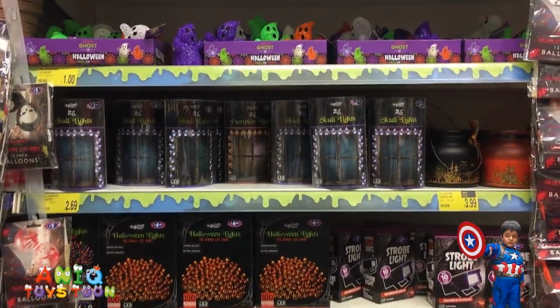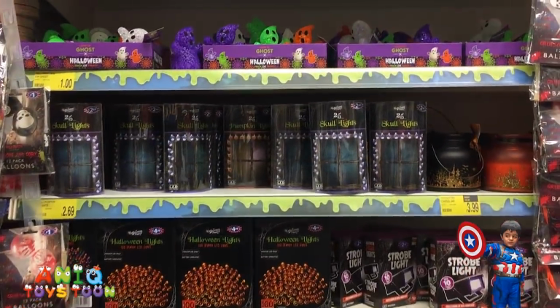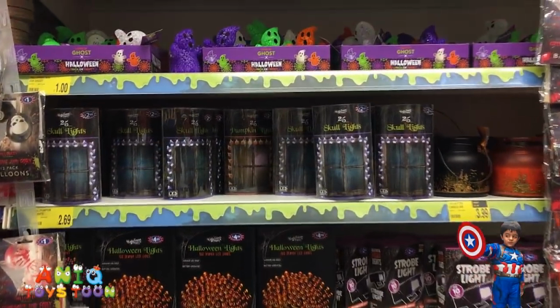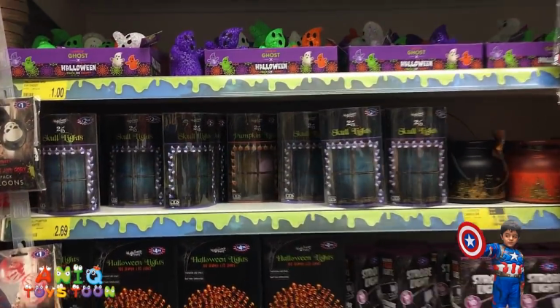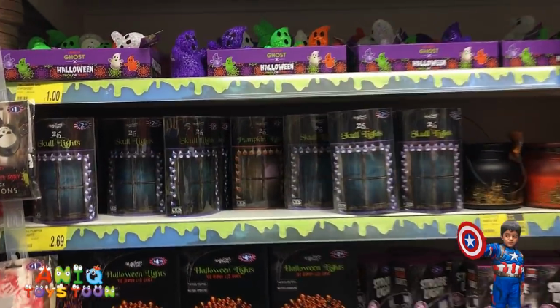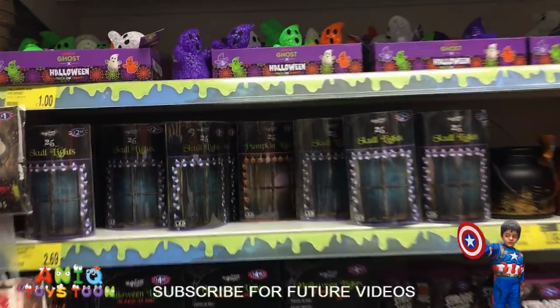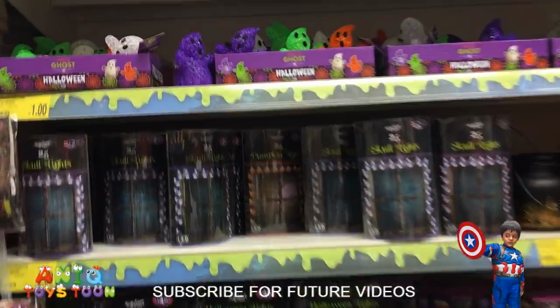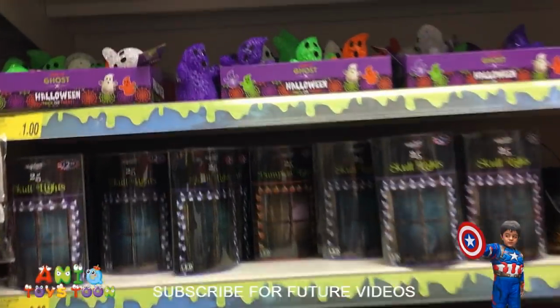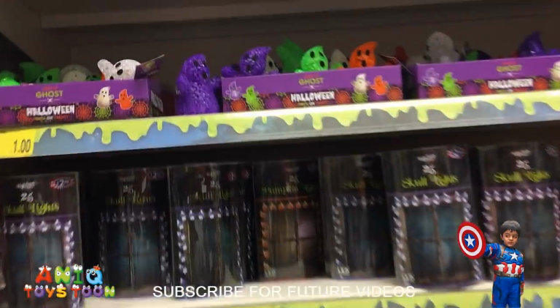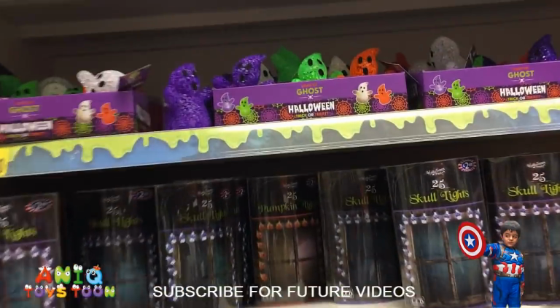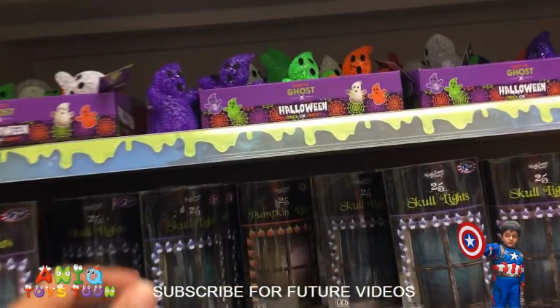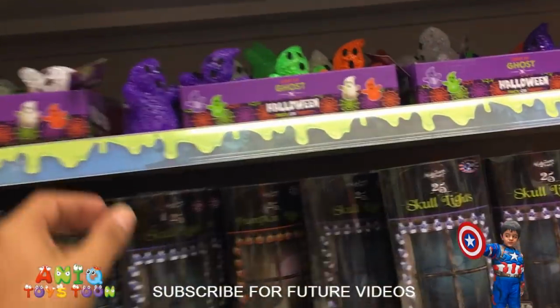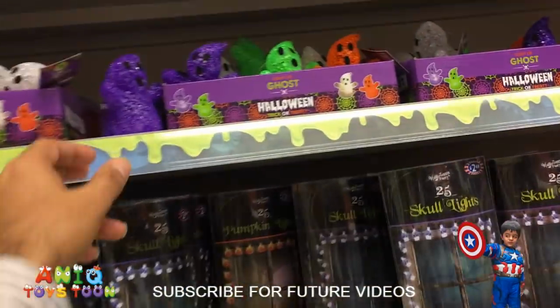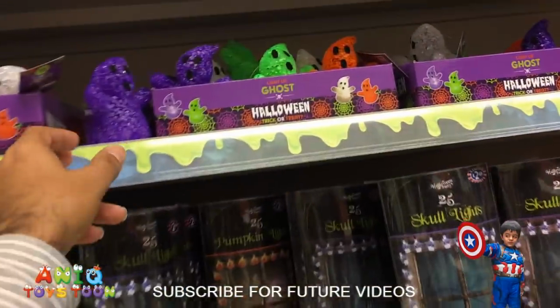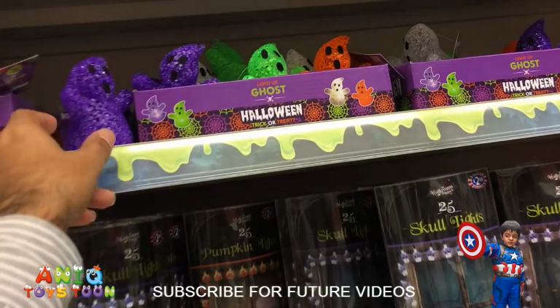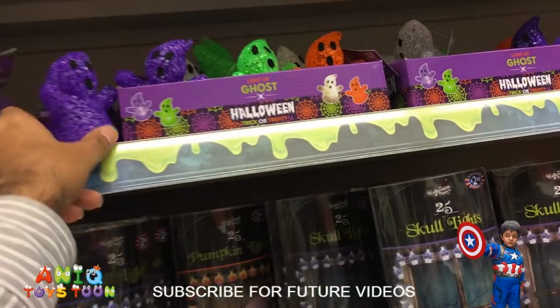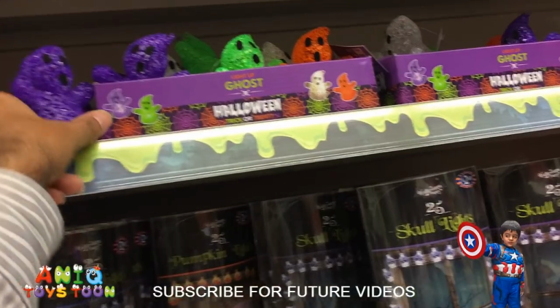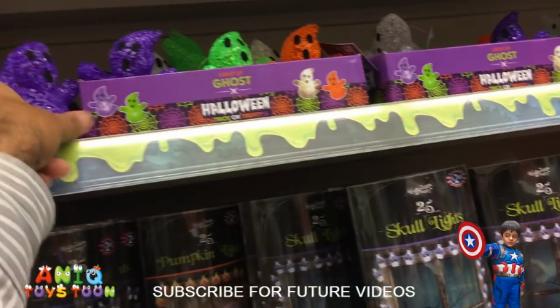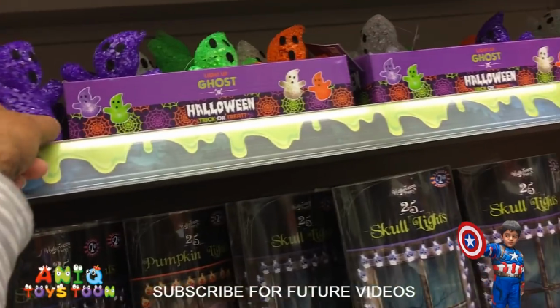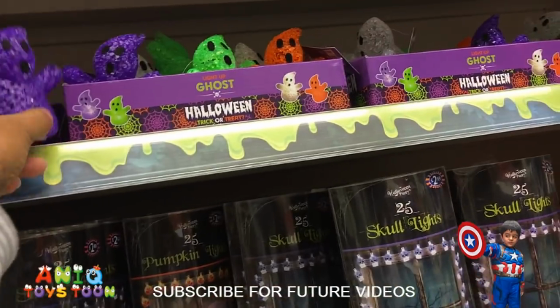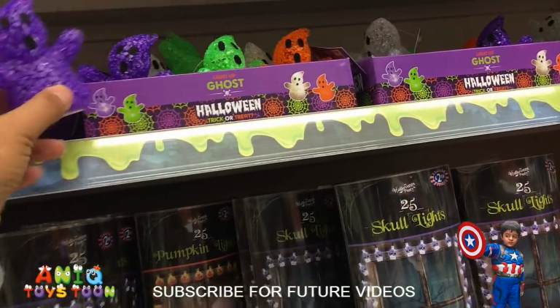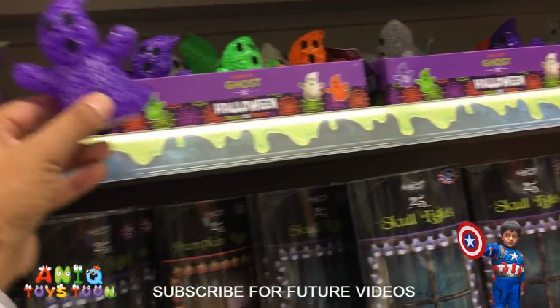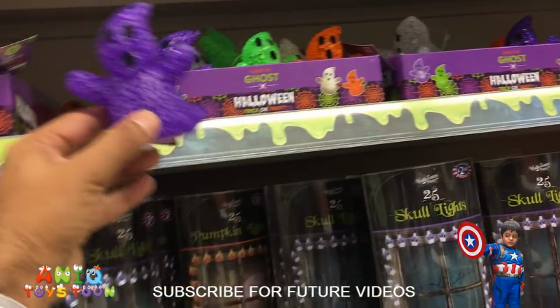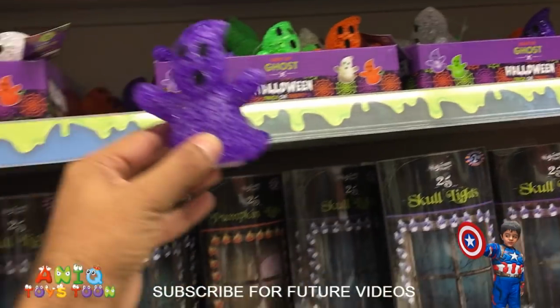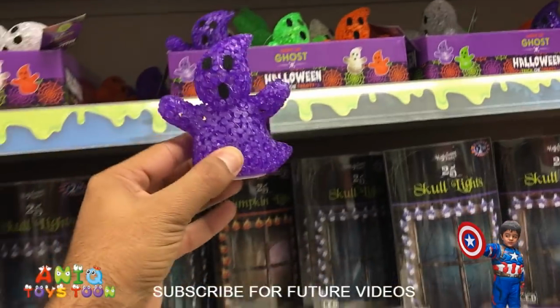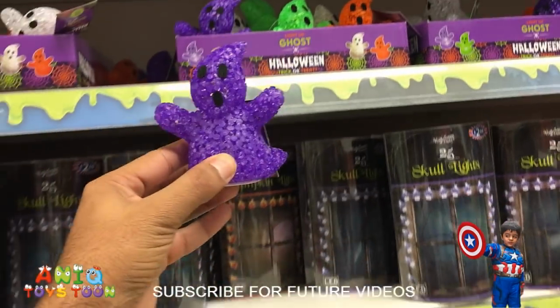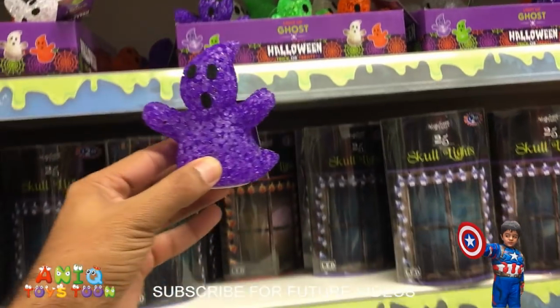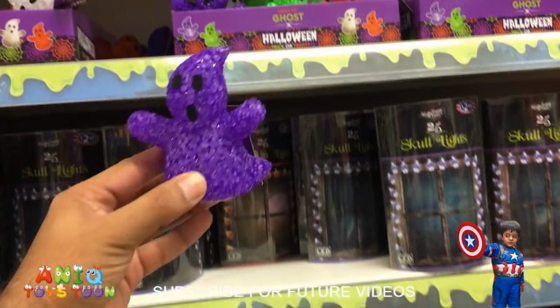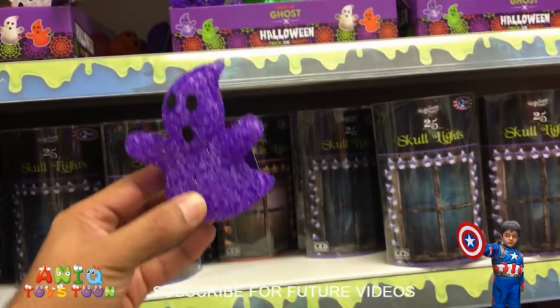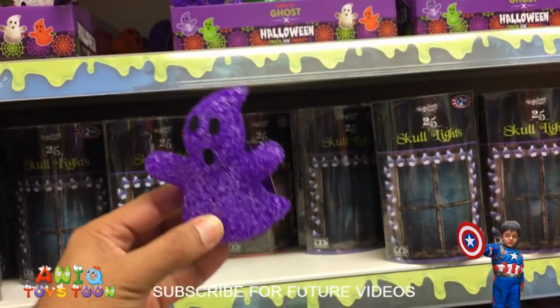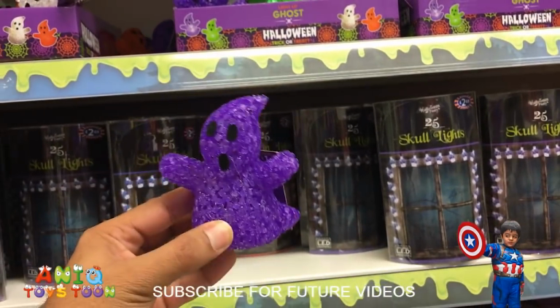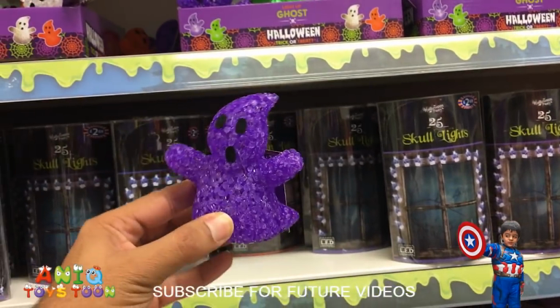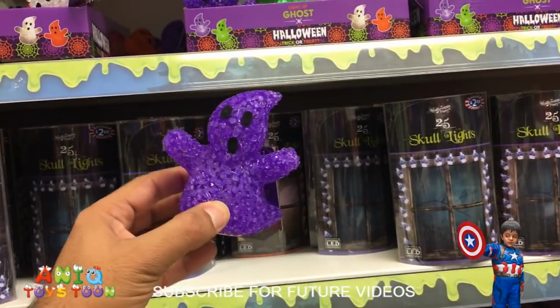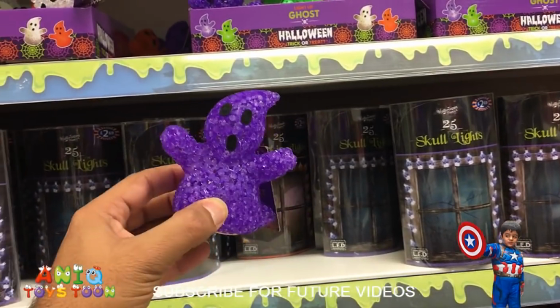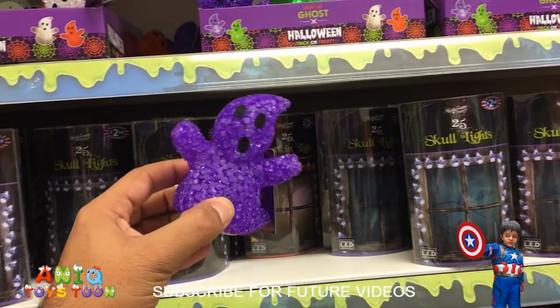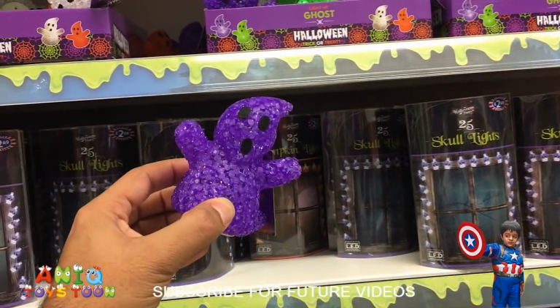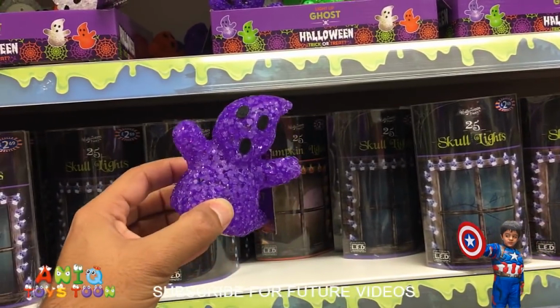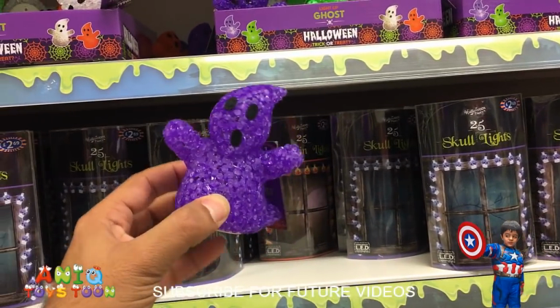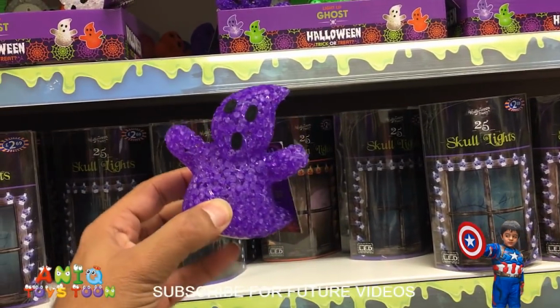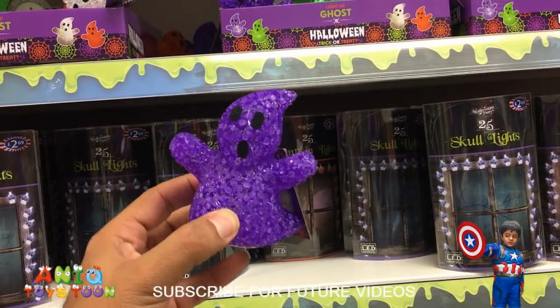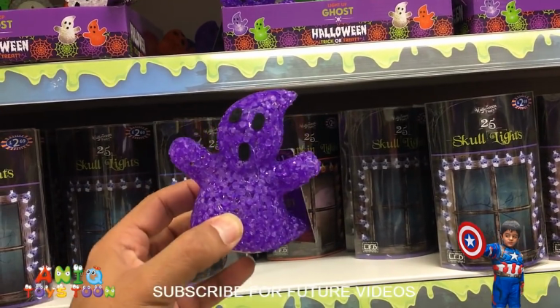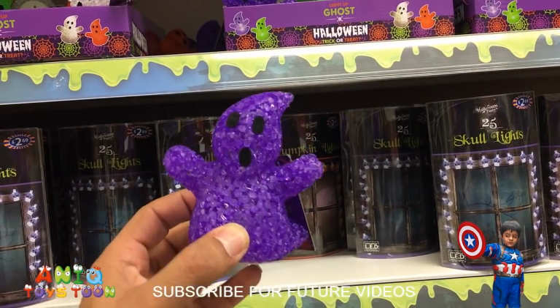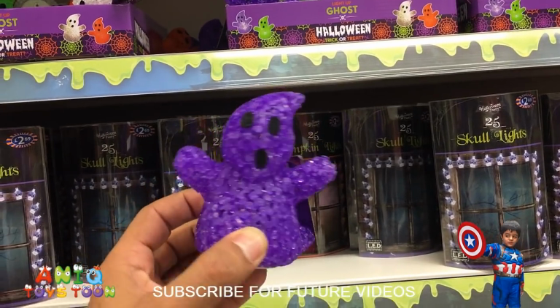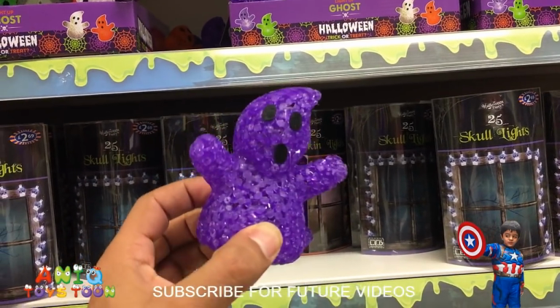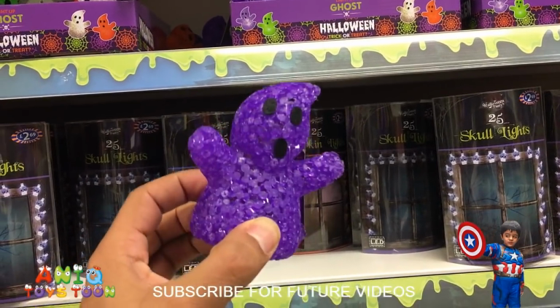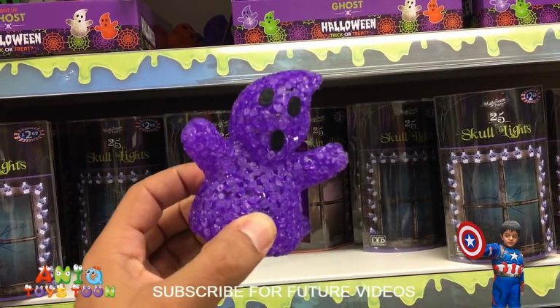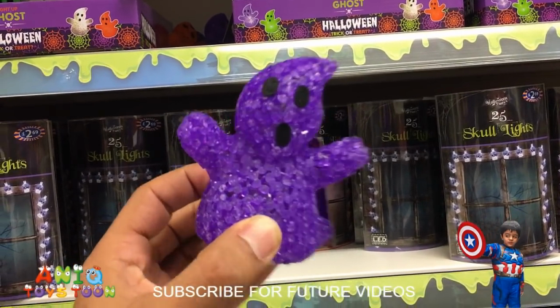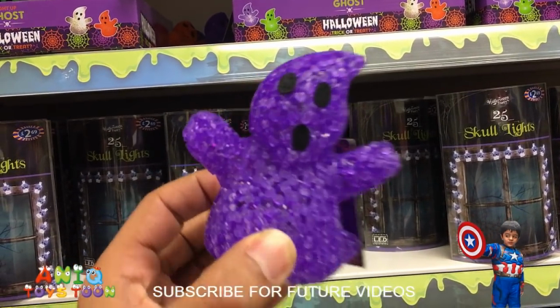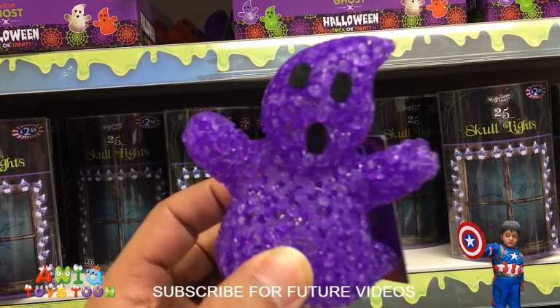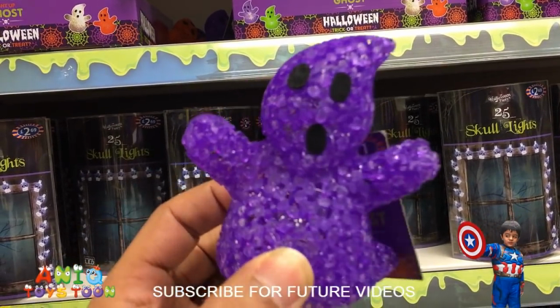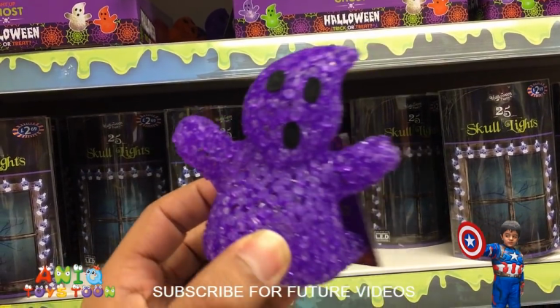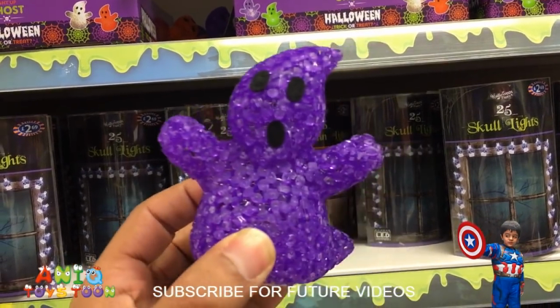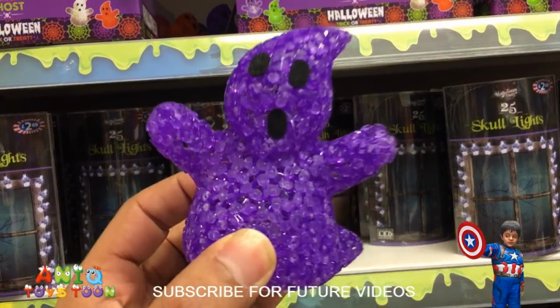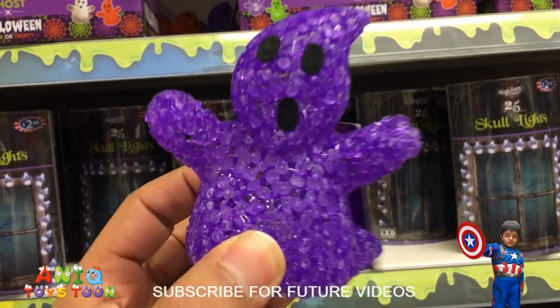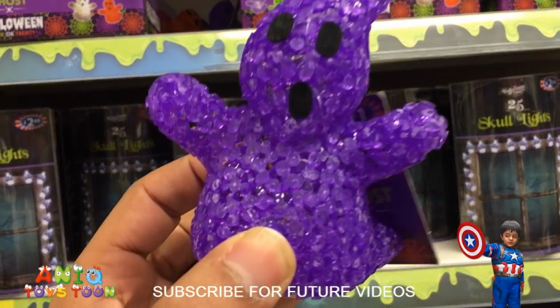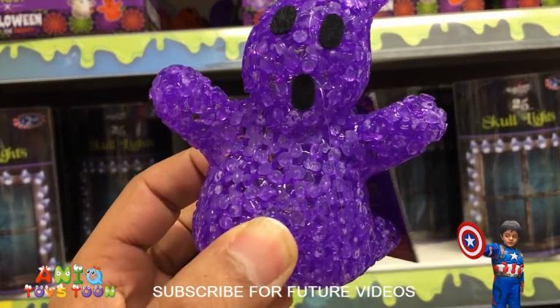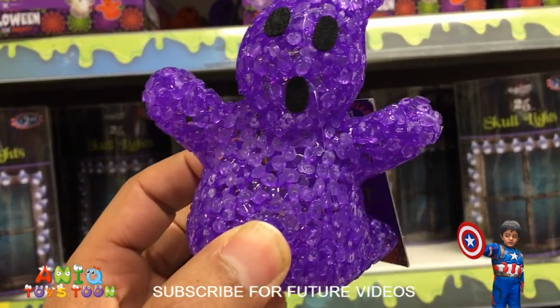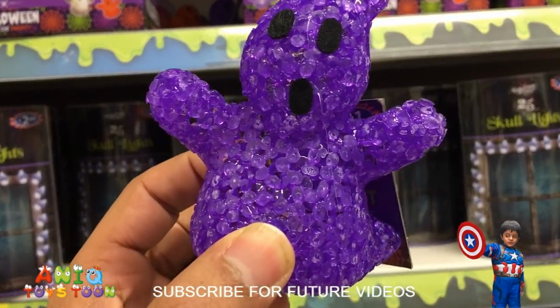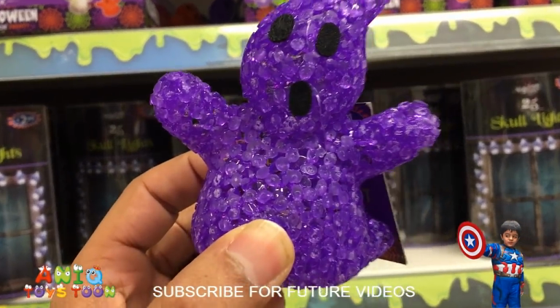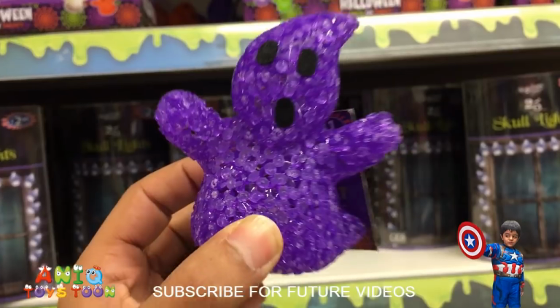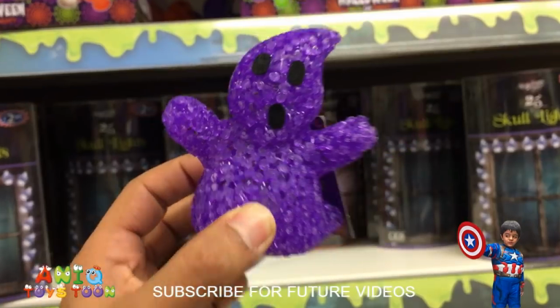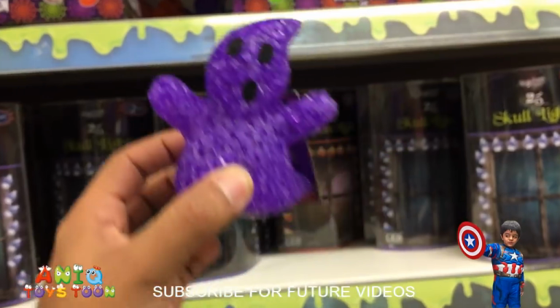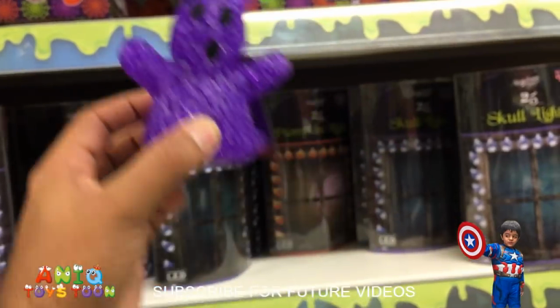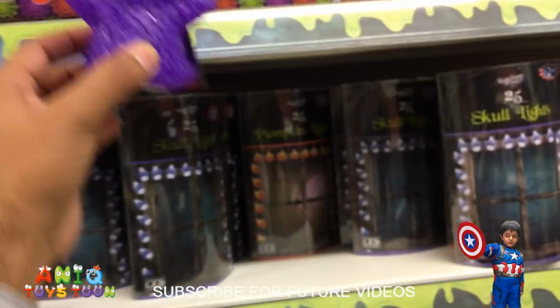Alright, more Halloween stuff guys. I love these little goose — these little goose, these are really nice ones.